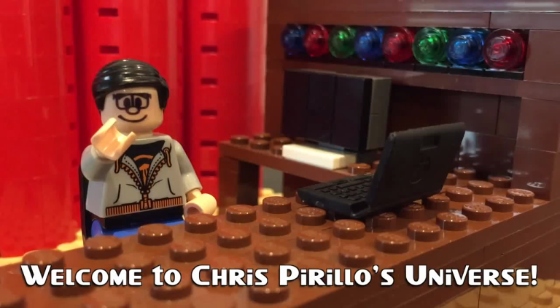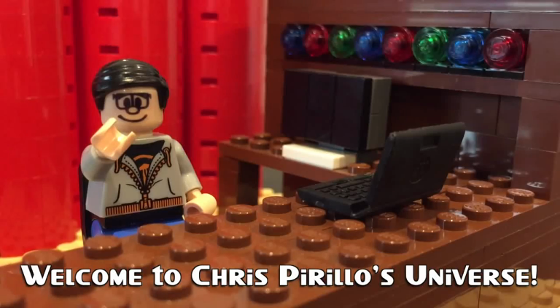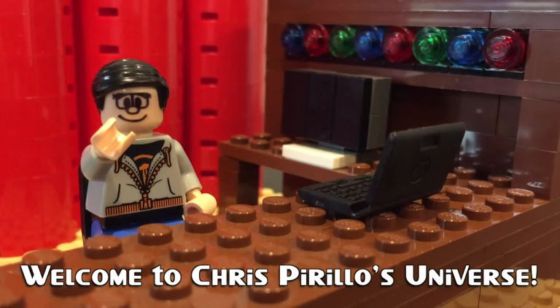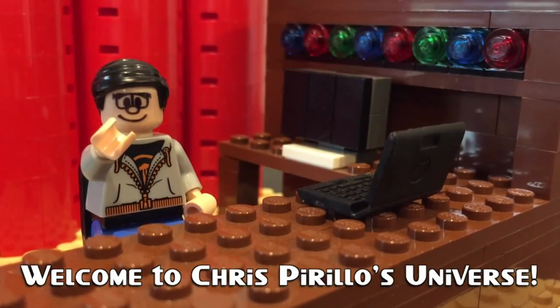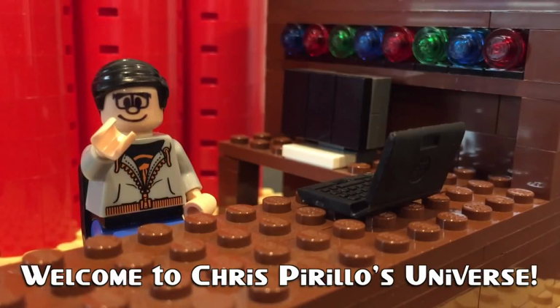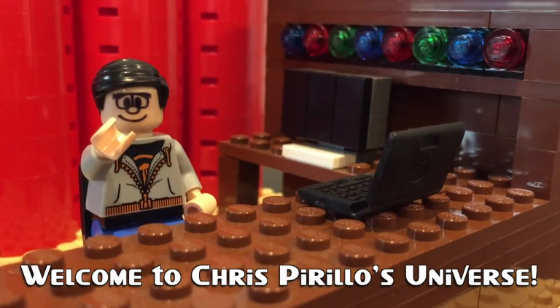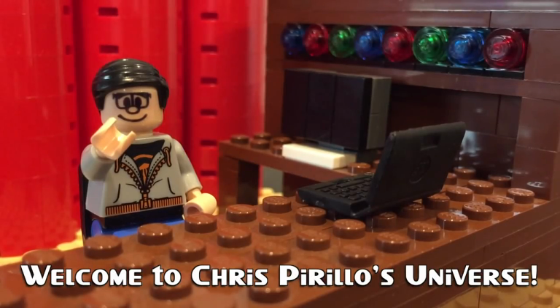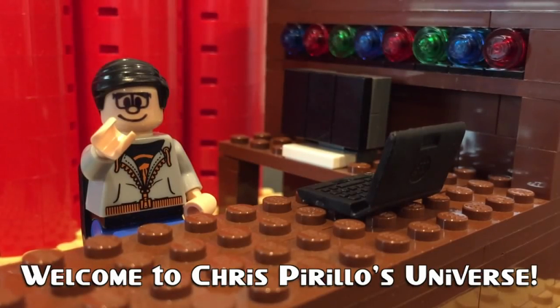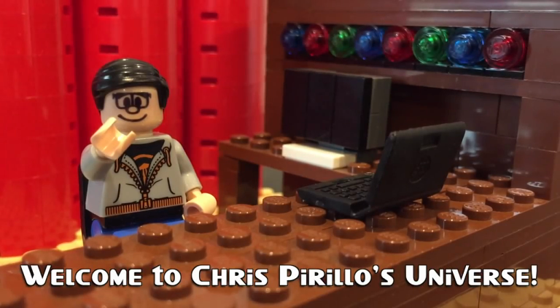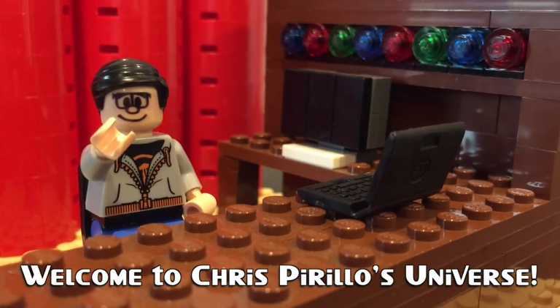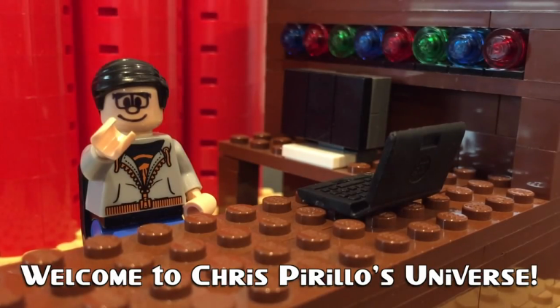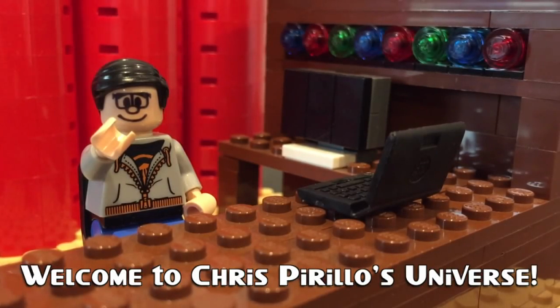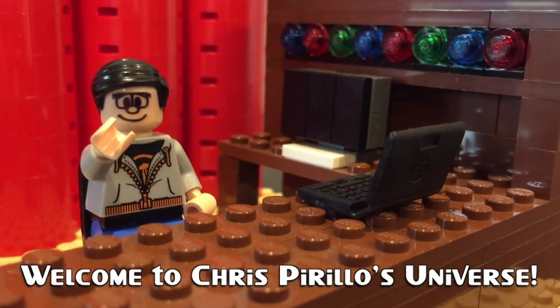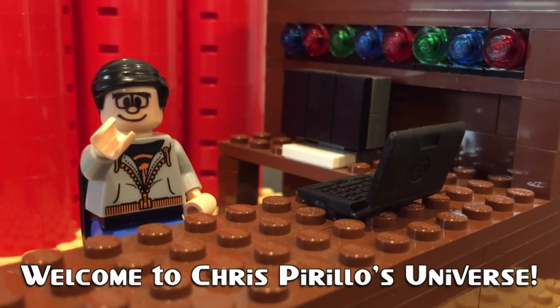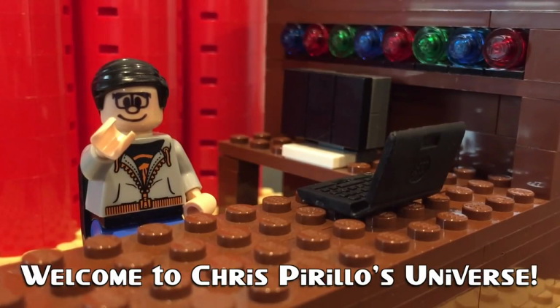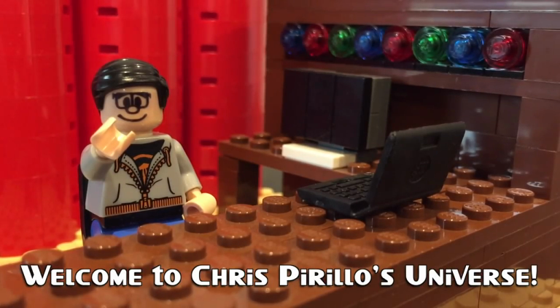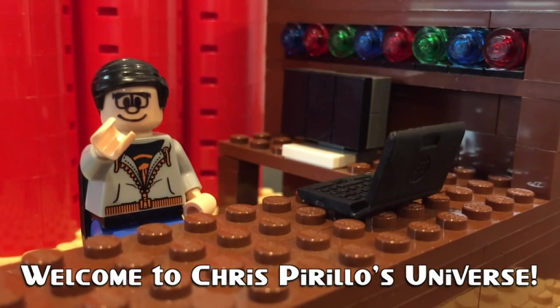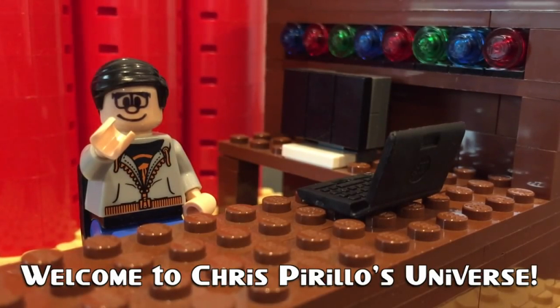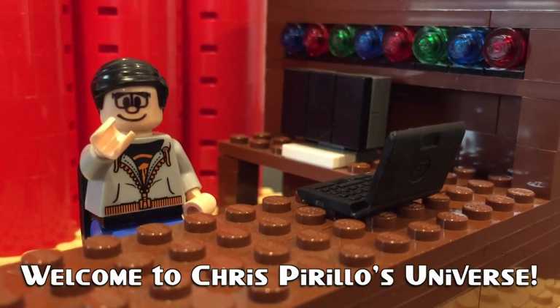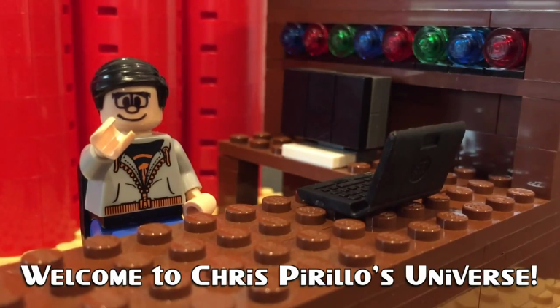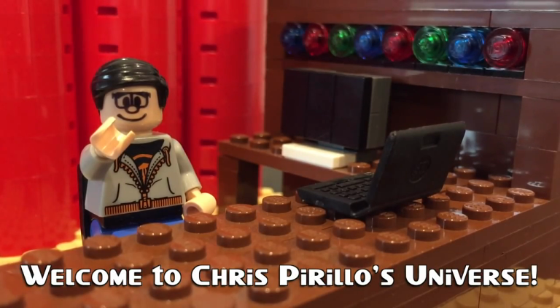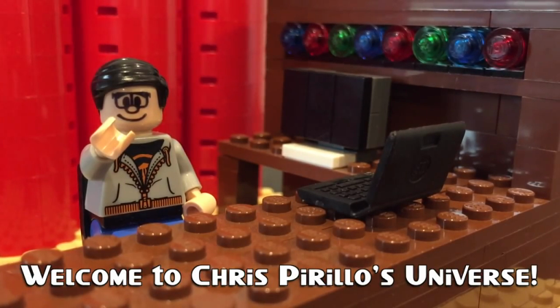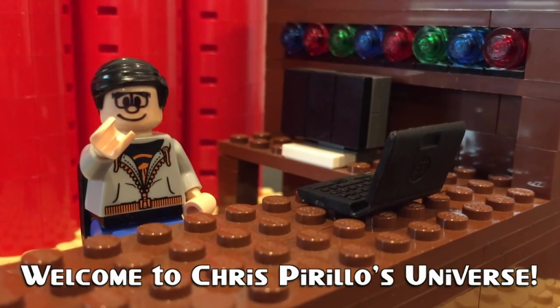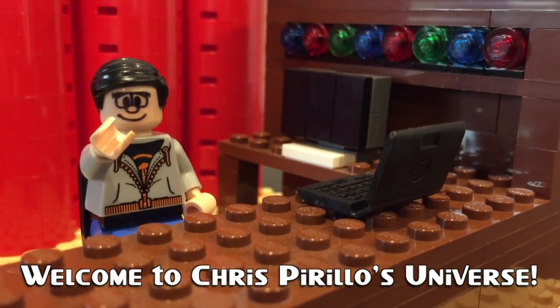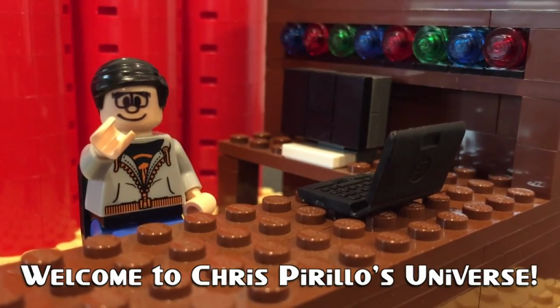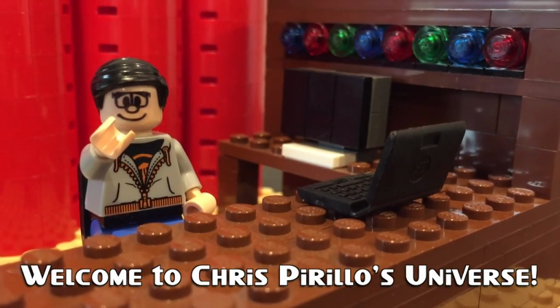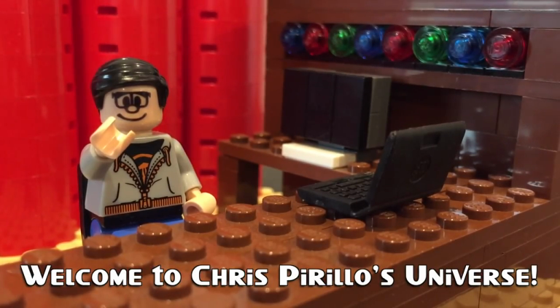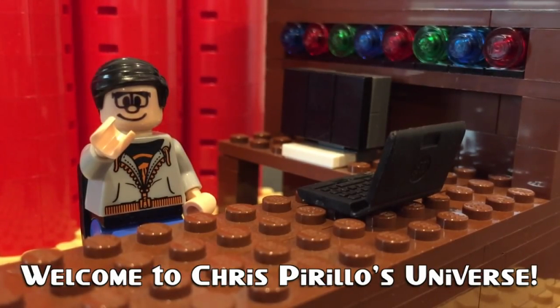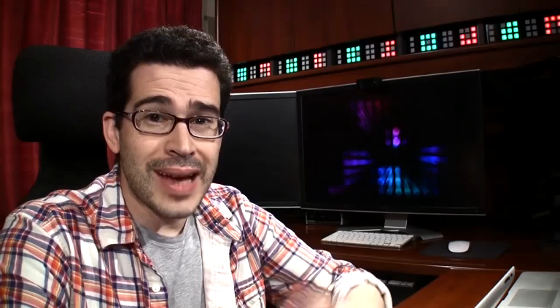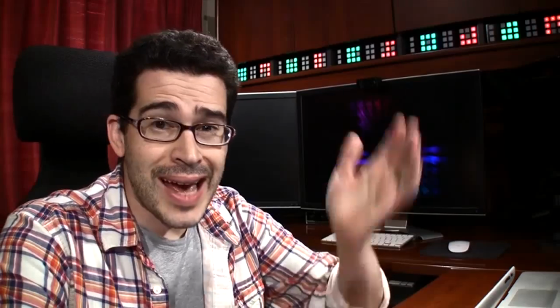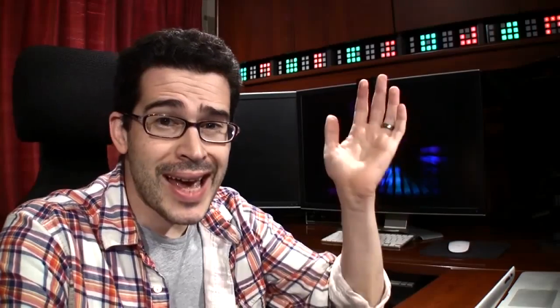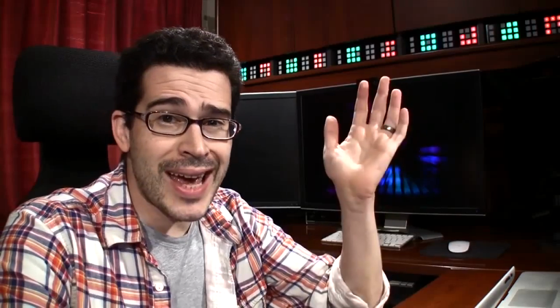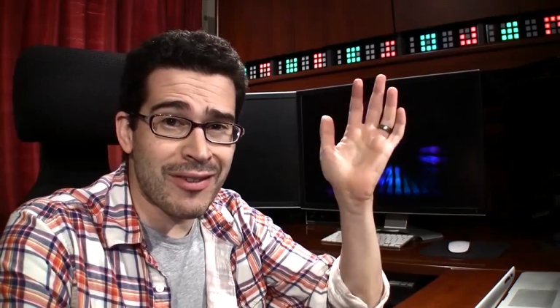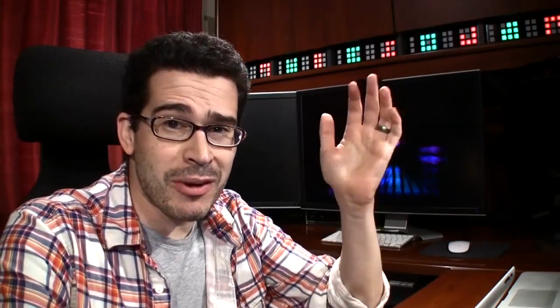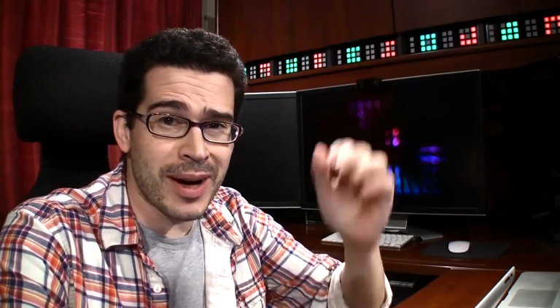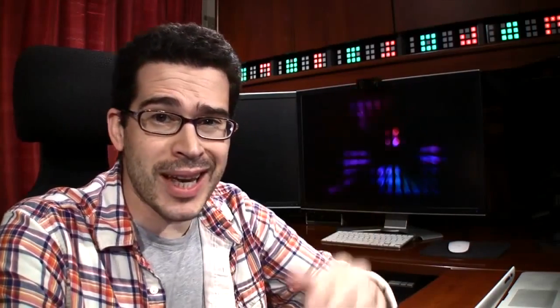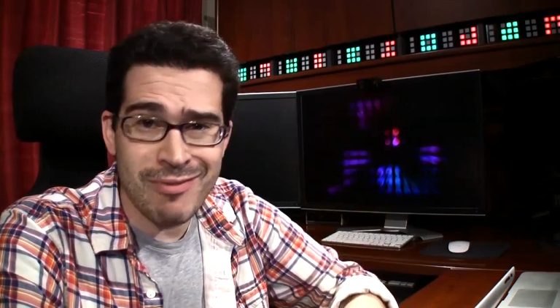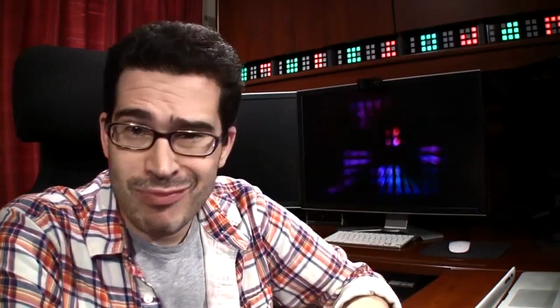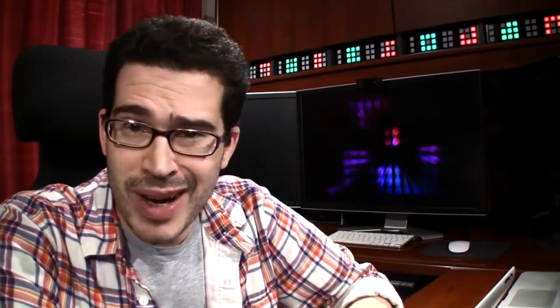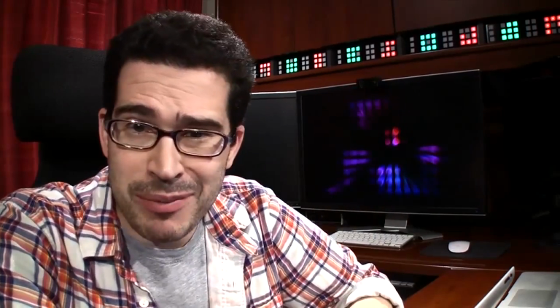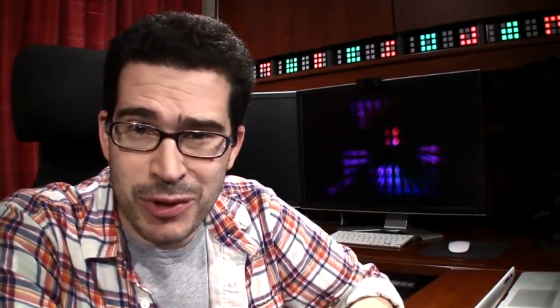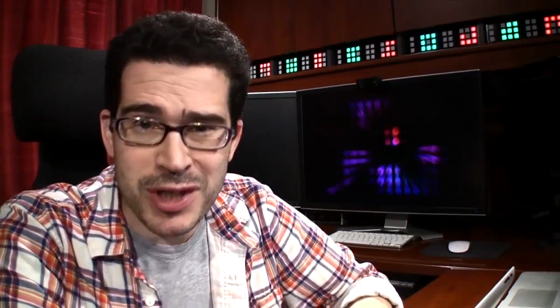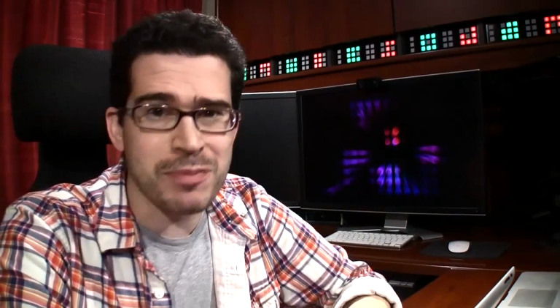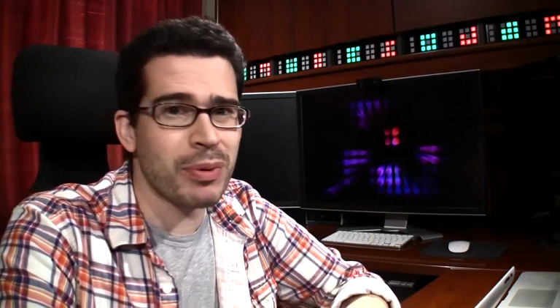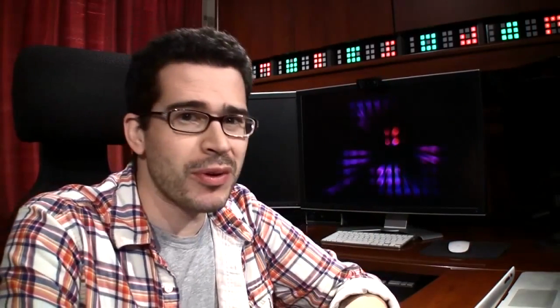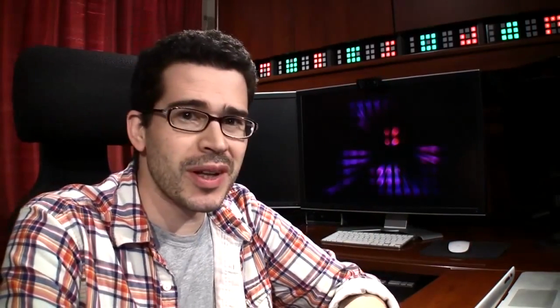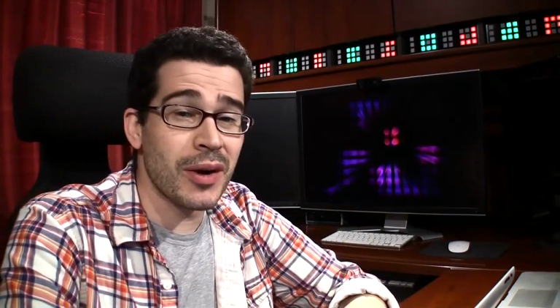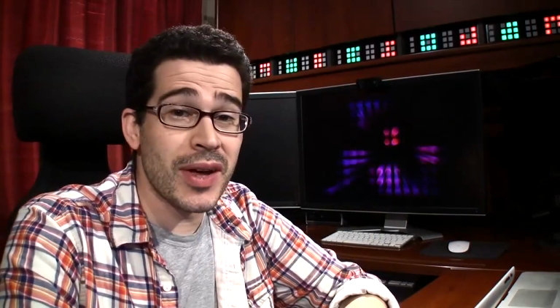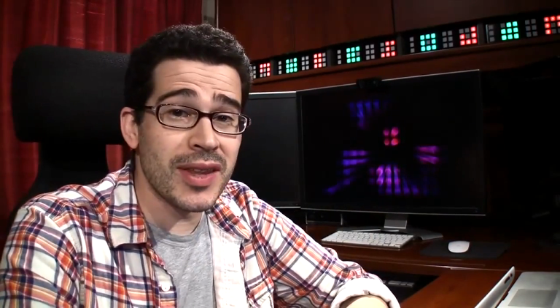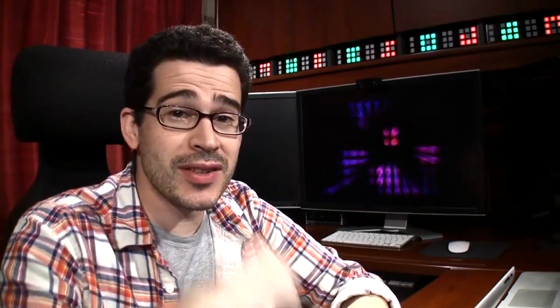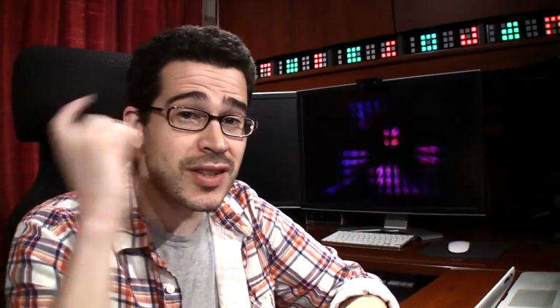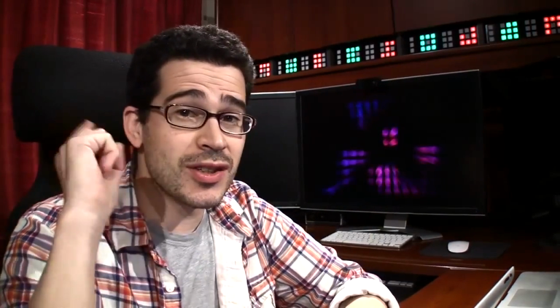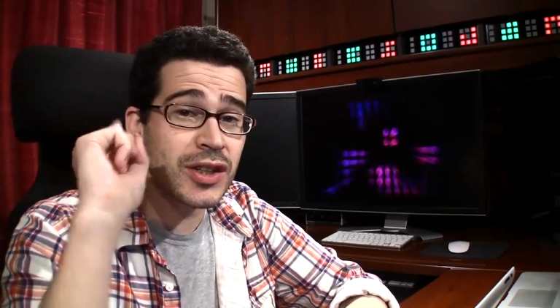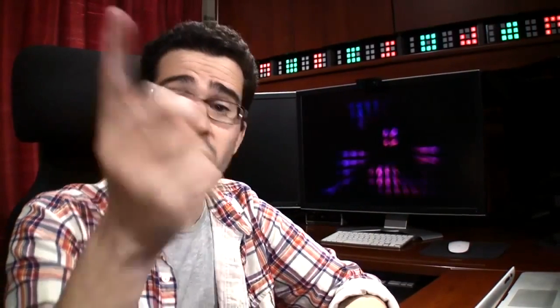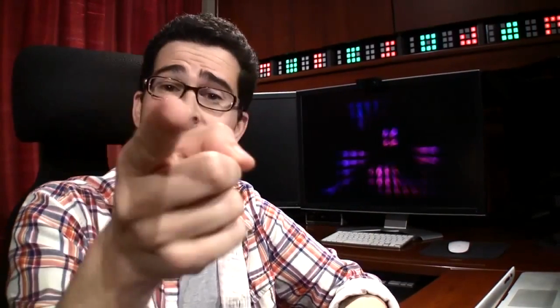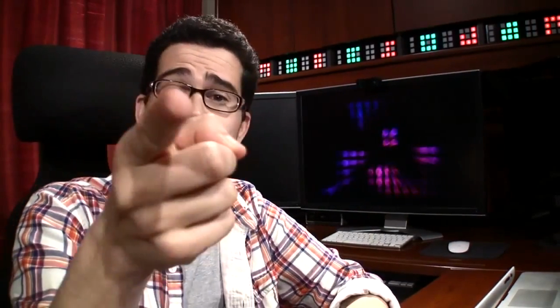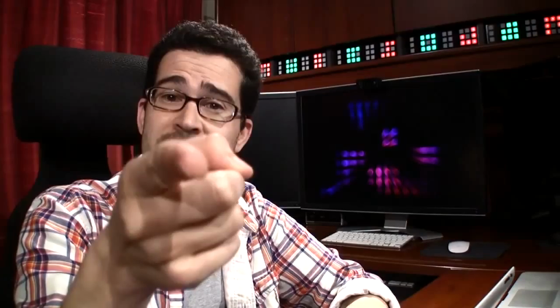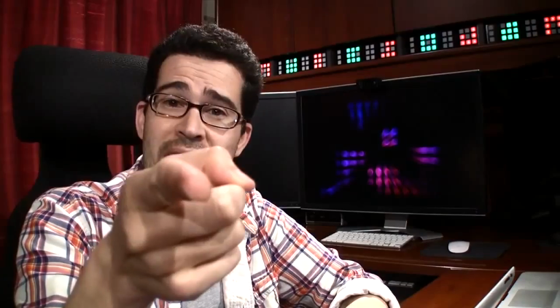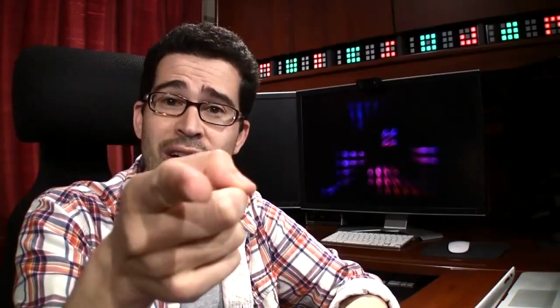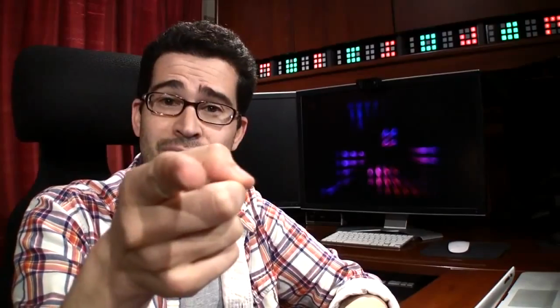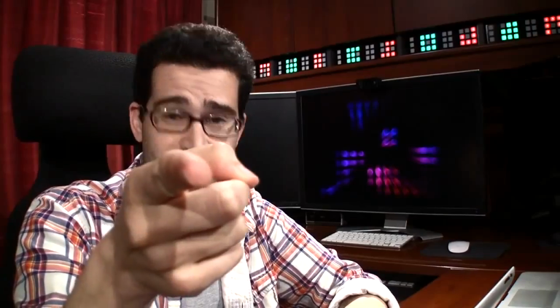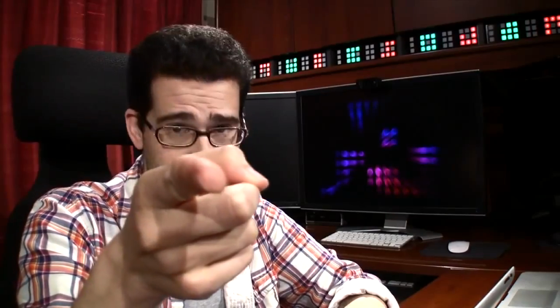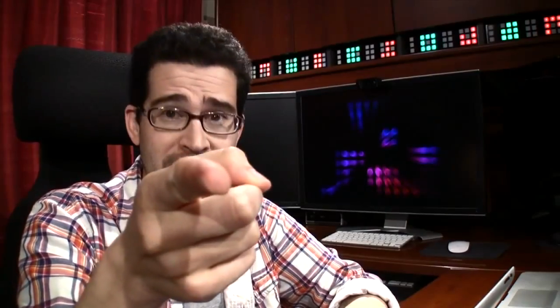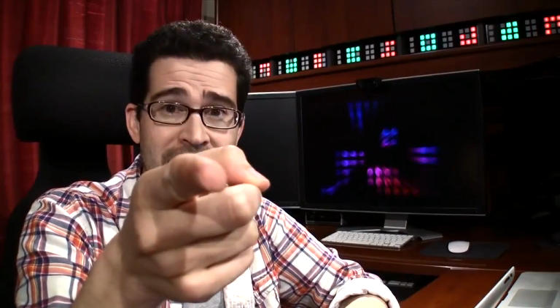Thank you for watching, liking, commenting, sharing, and subscribing right now. Hey everybody, I'm Chris Perillo and this is your Geek Out for today.